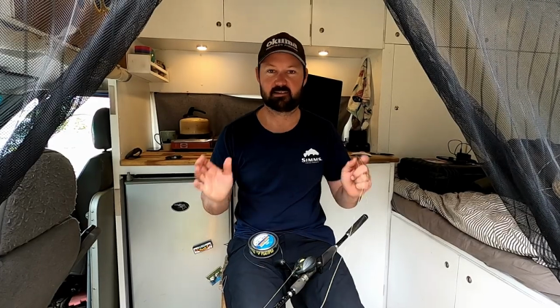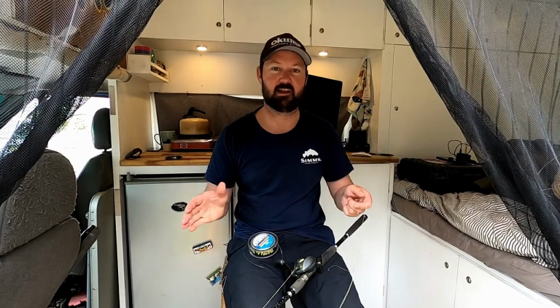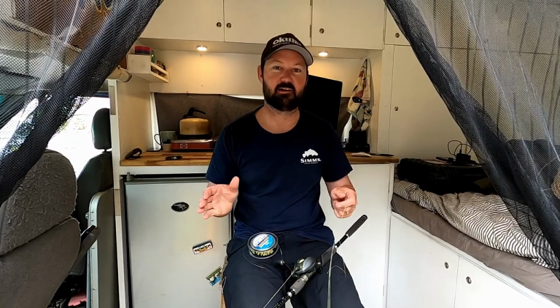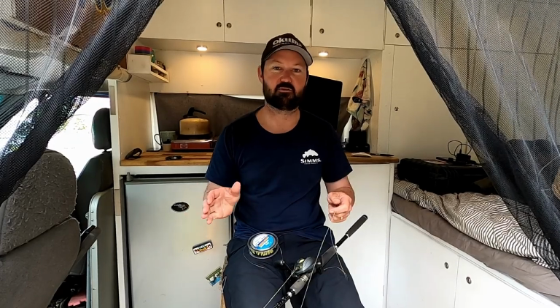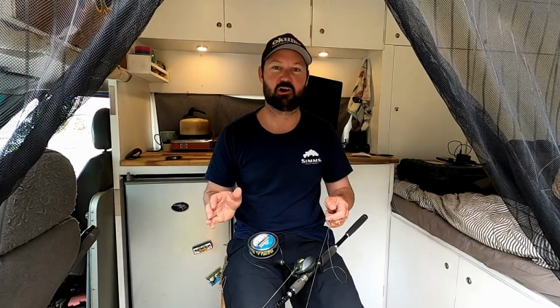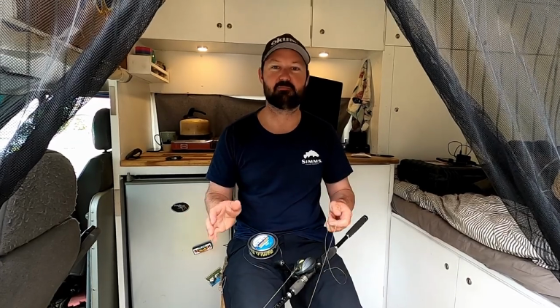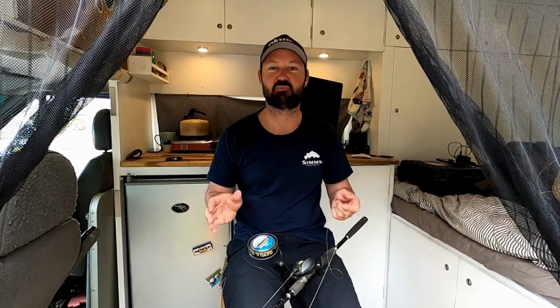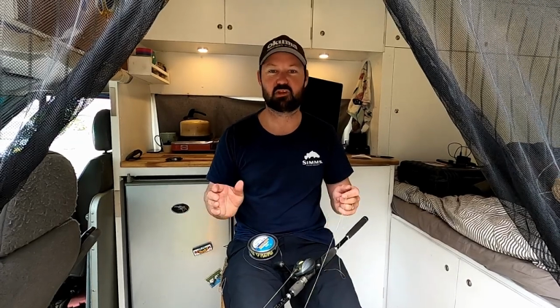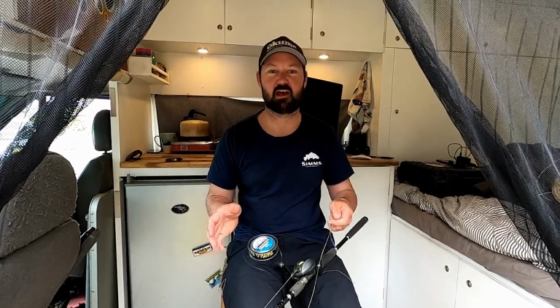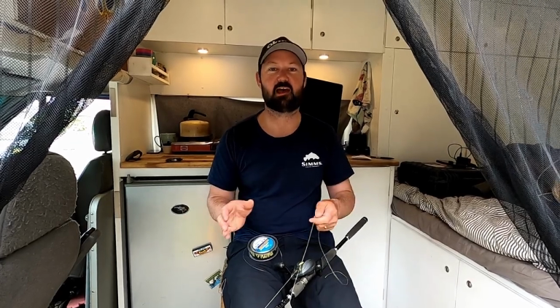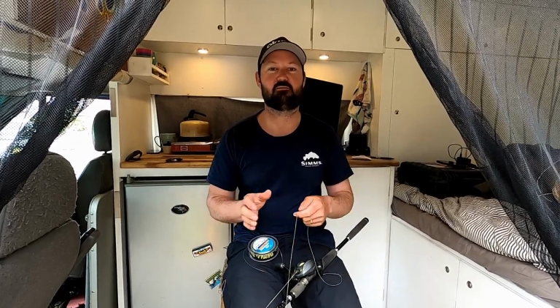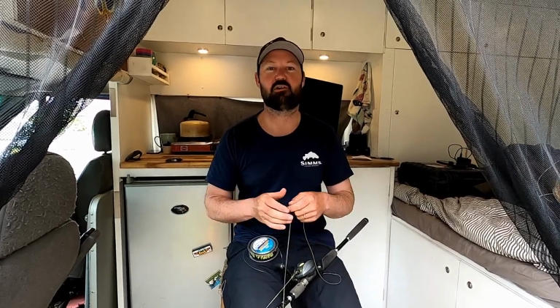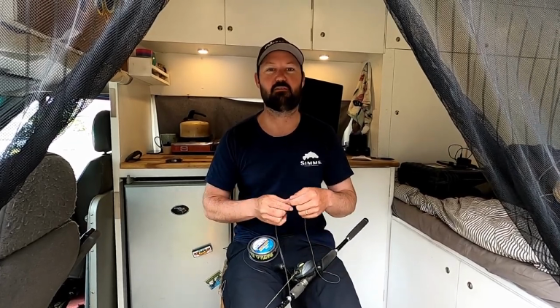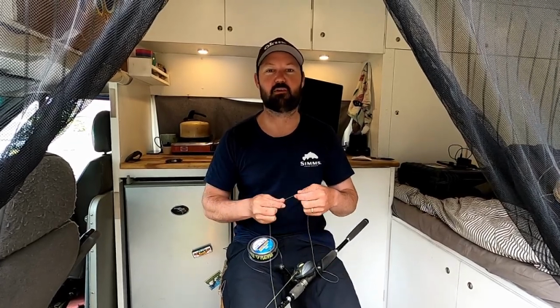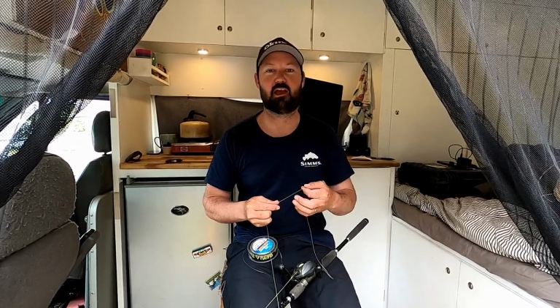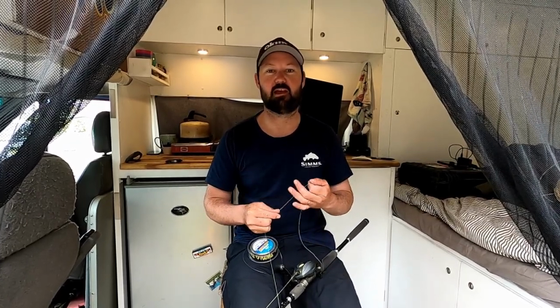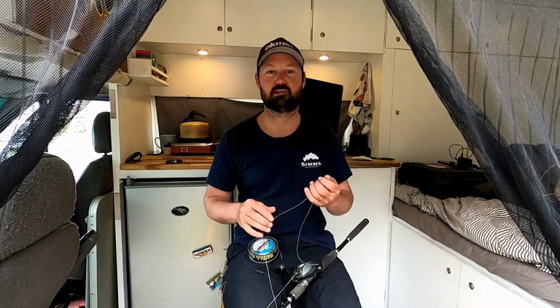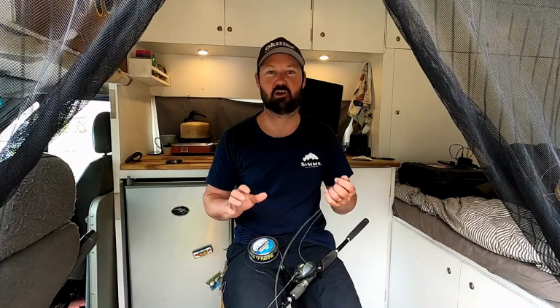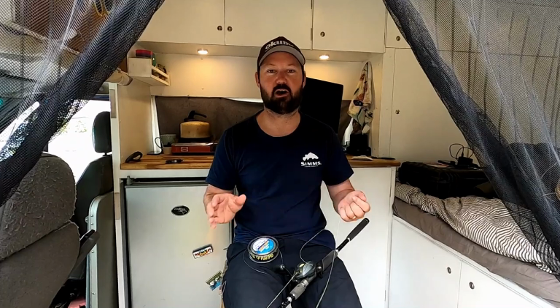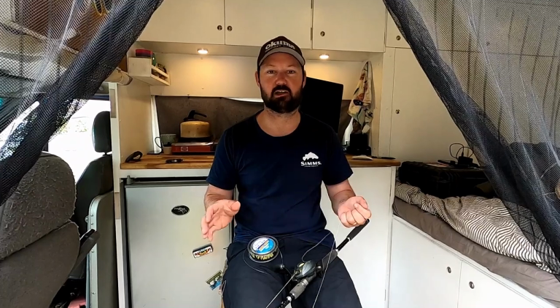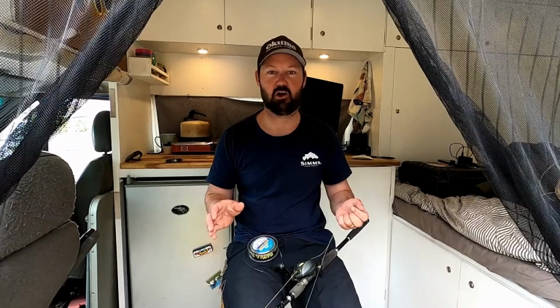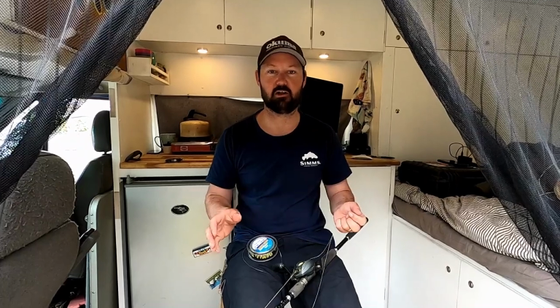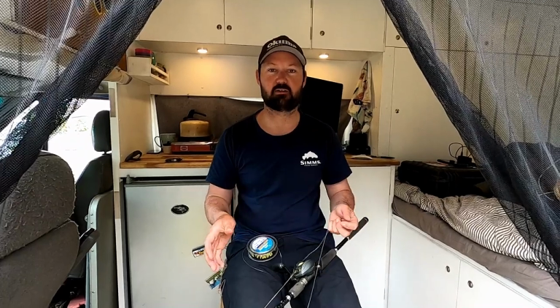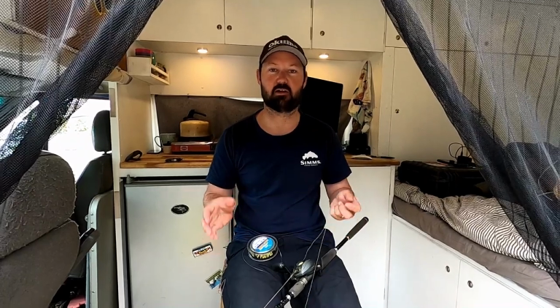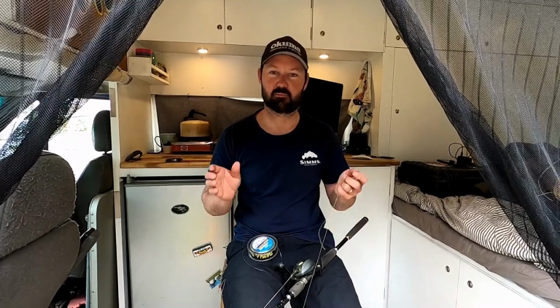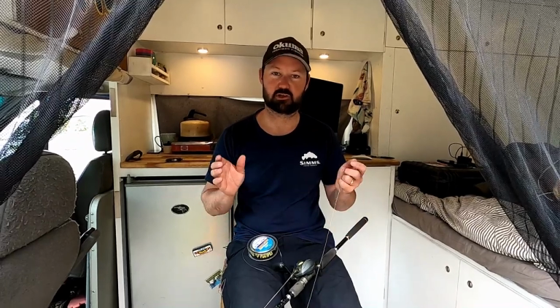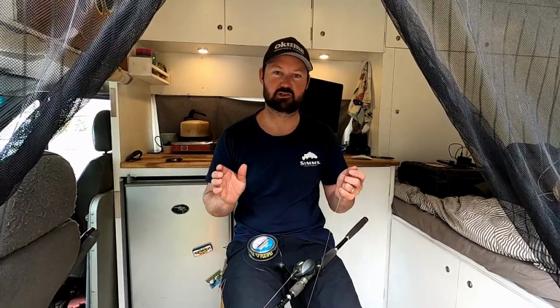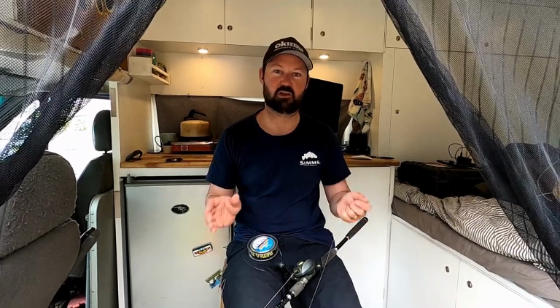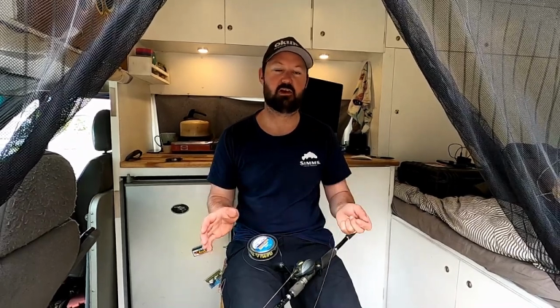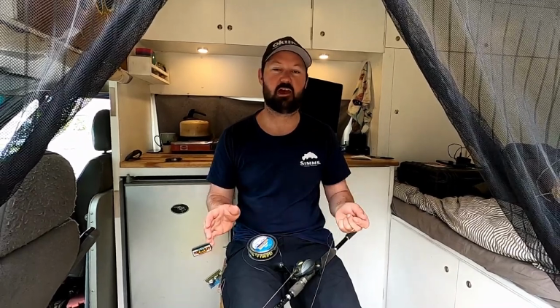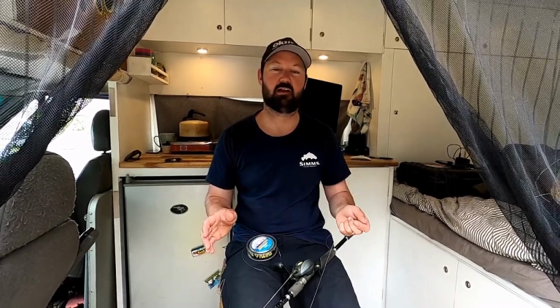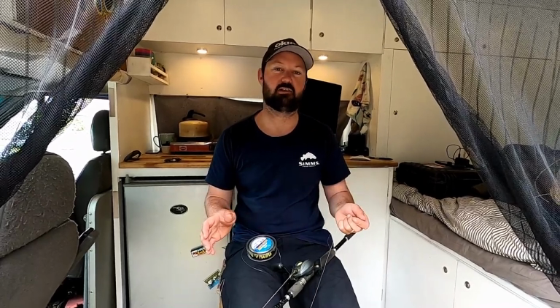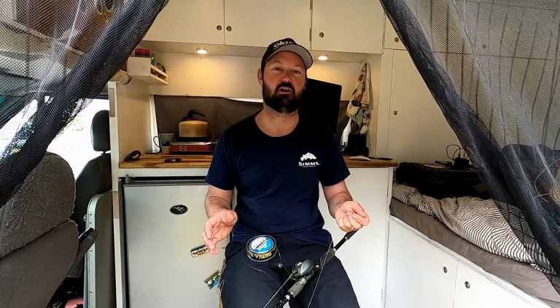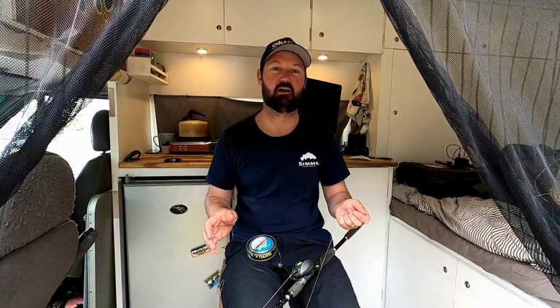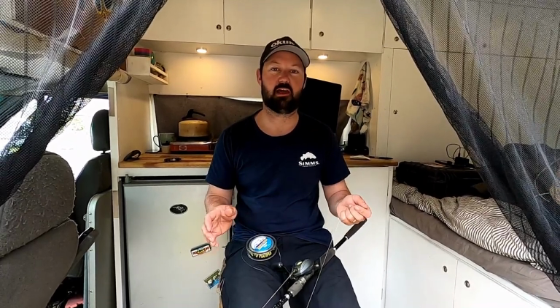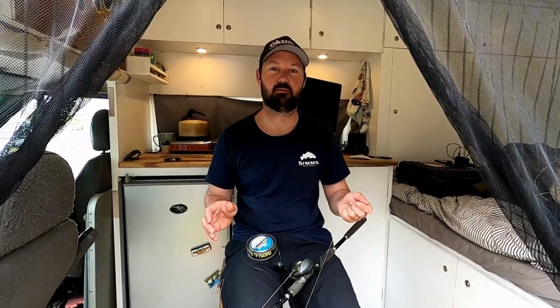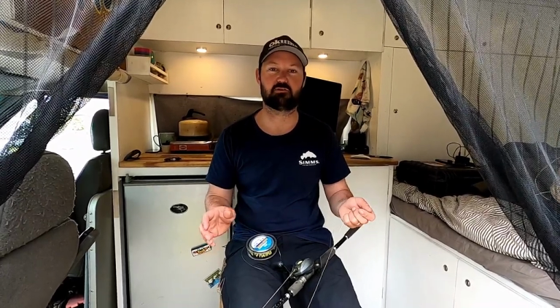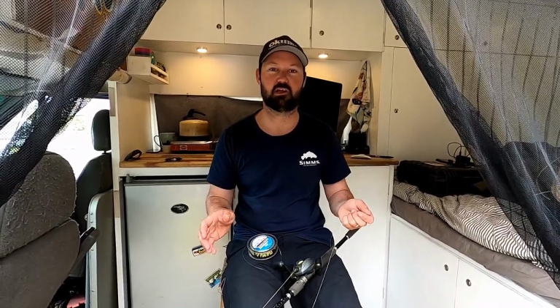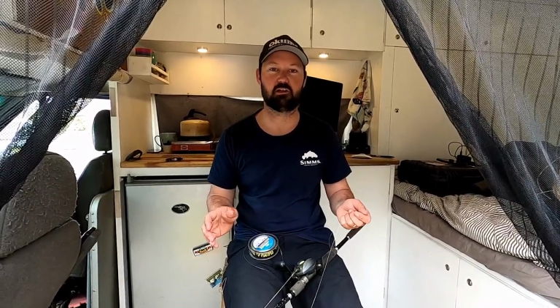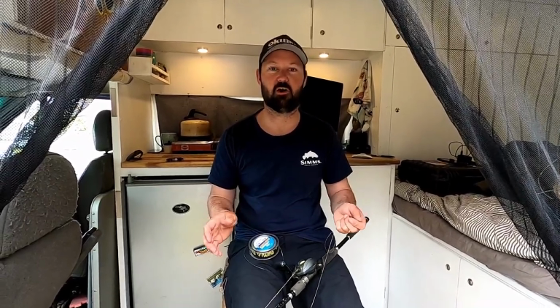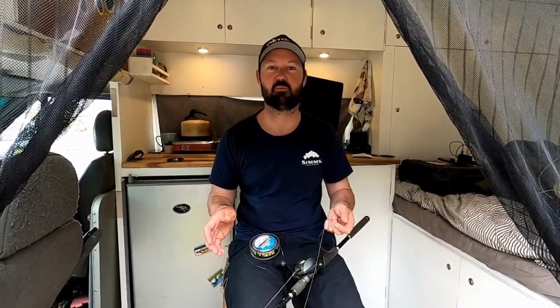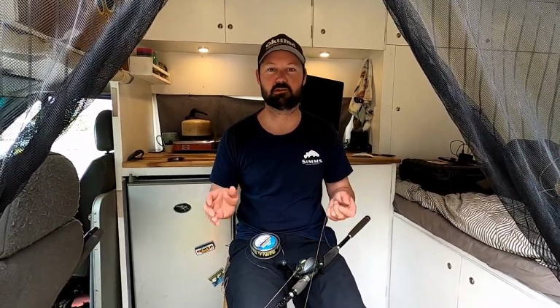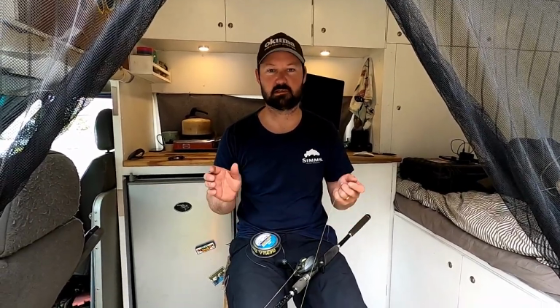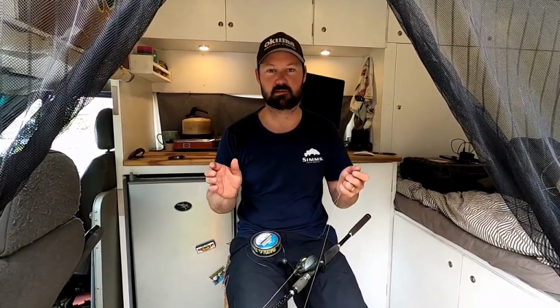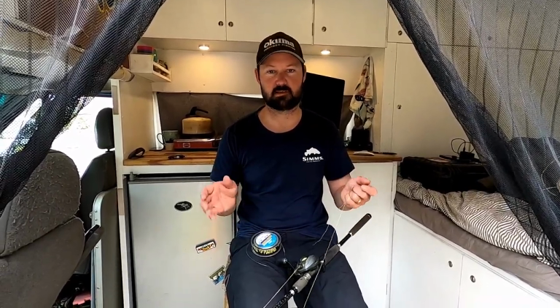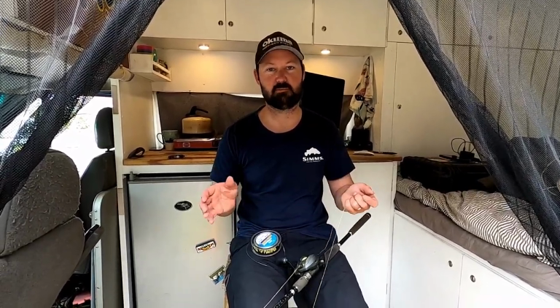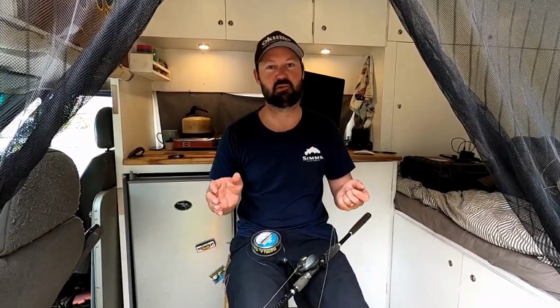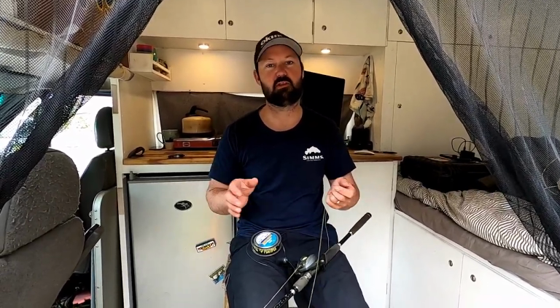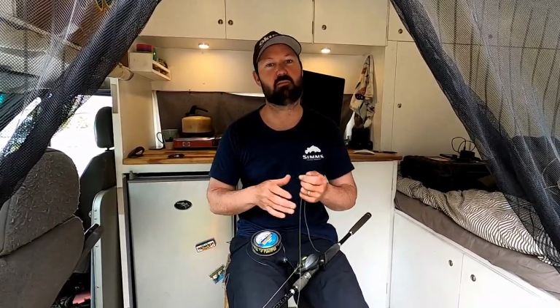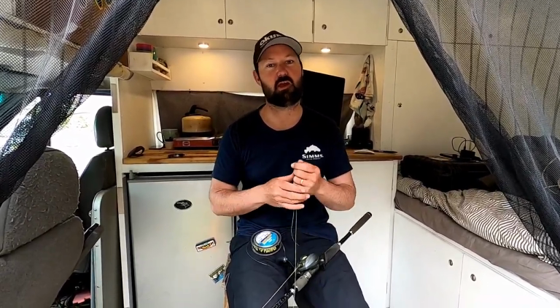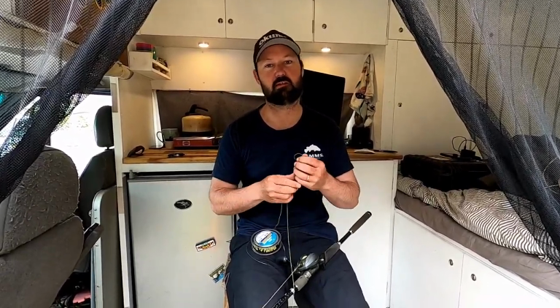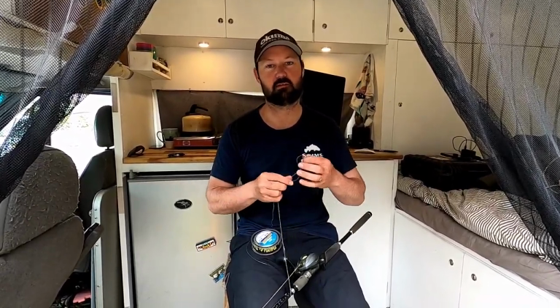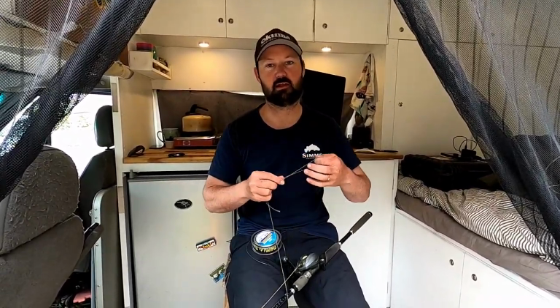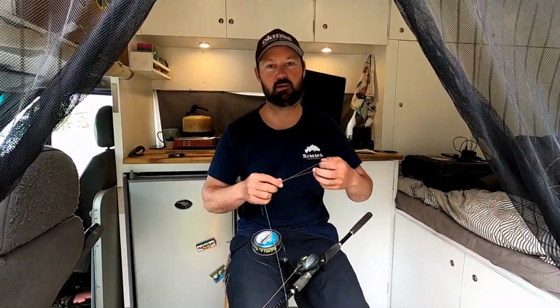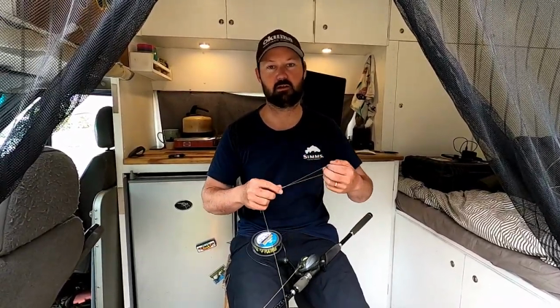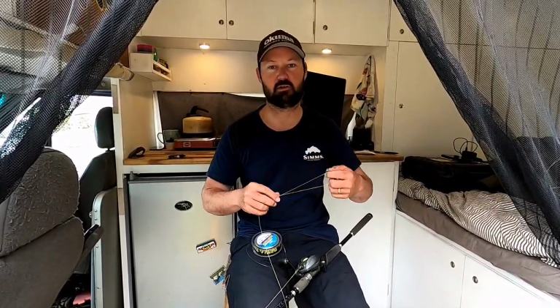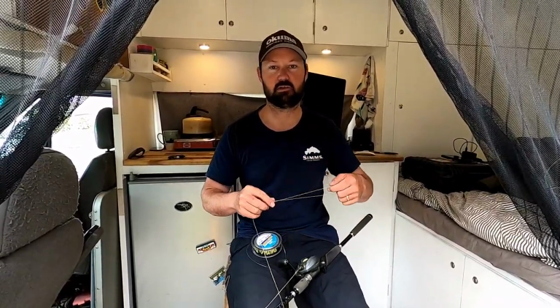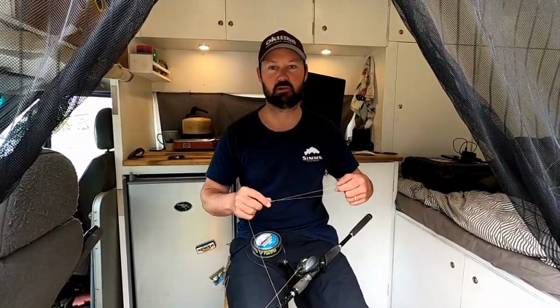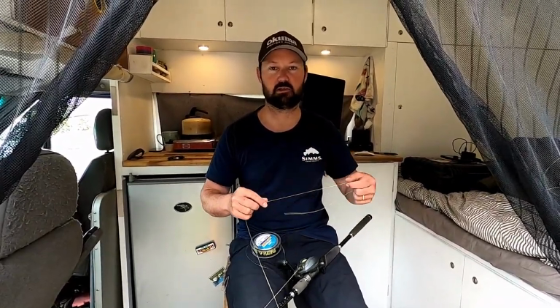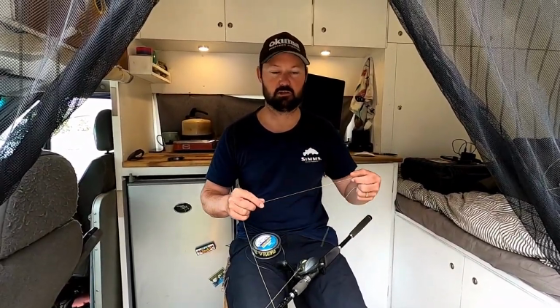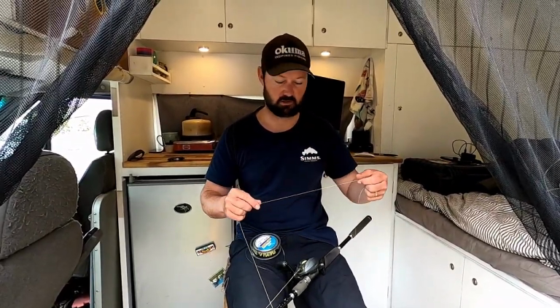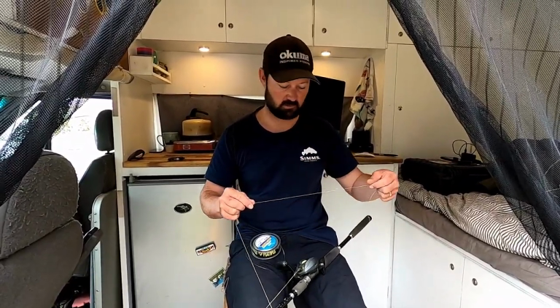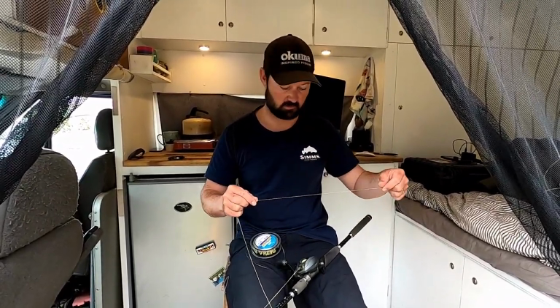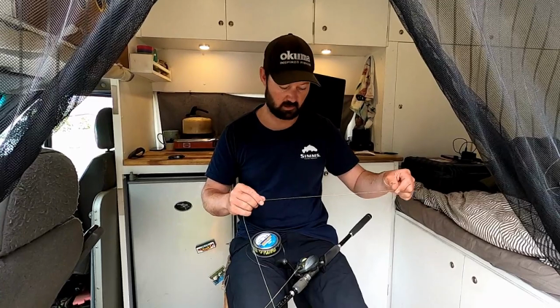G'day everyone. Today we're in the van tying knots. I'm going to show you how to tie an FG knot, which is simply the best leader knot you can use.